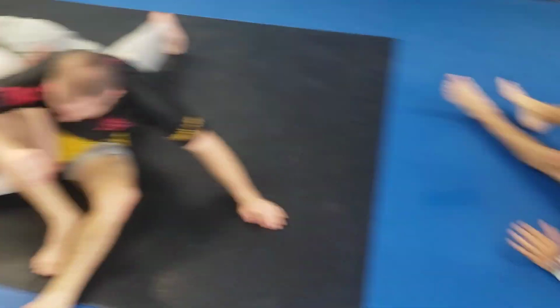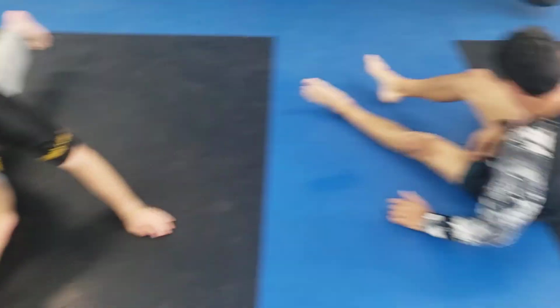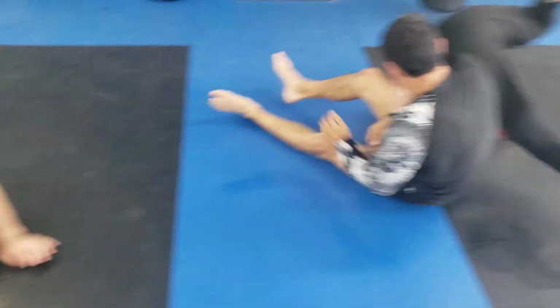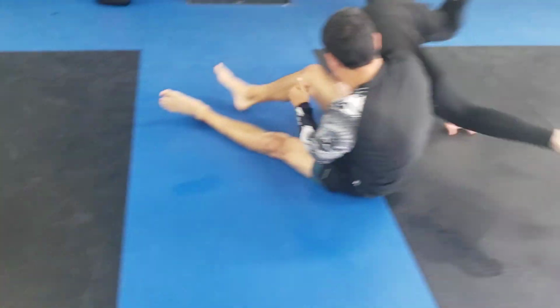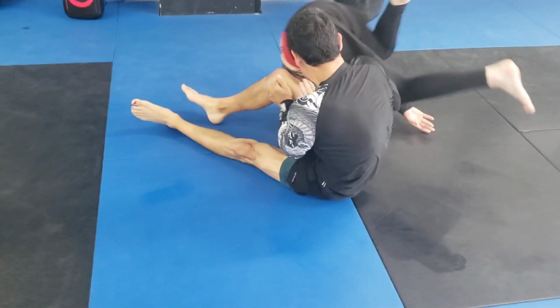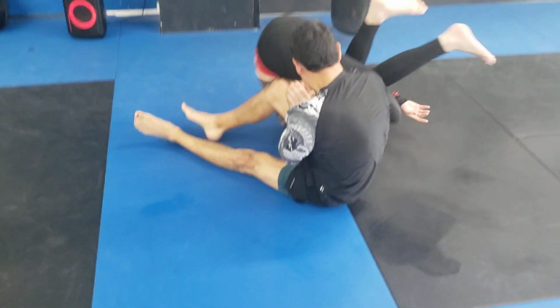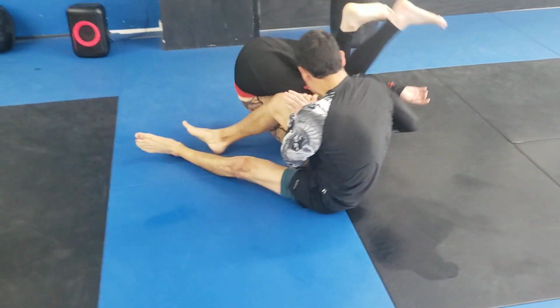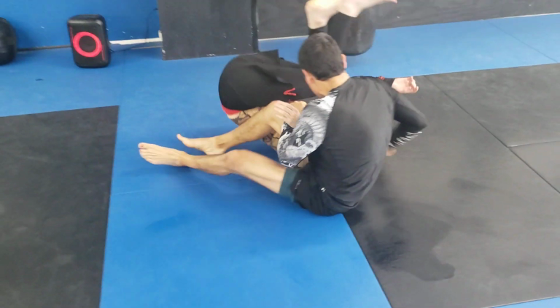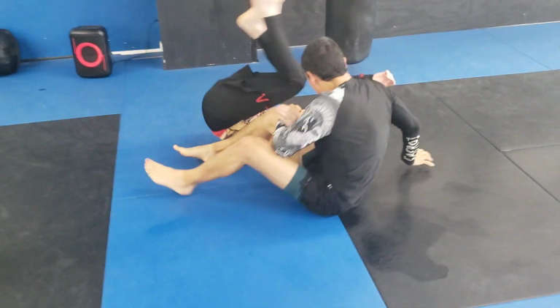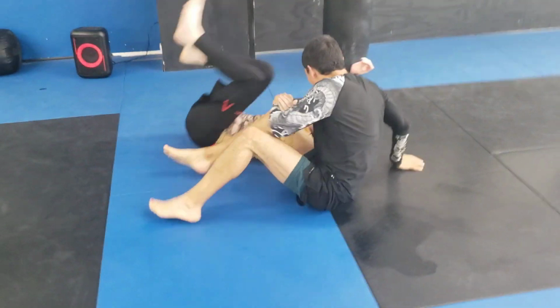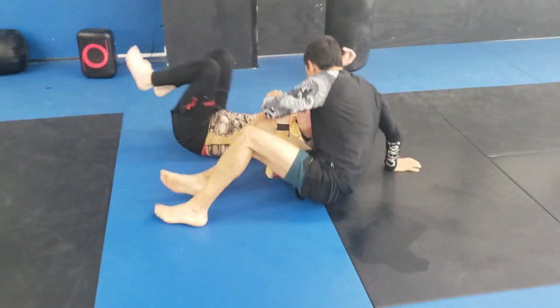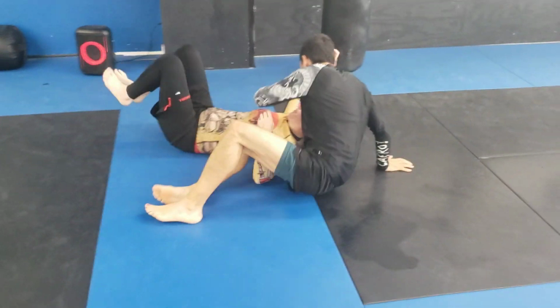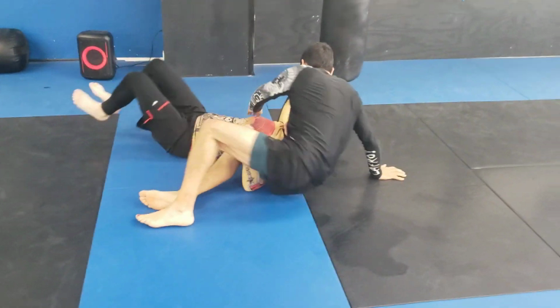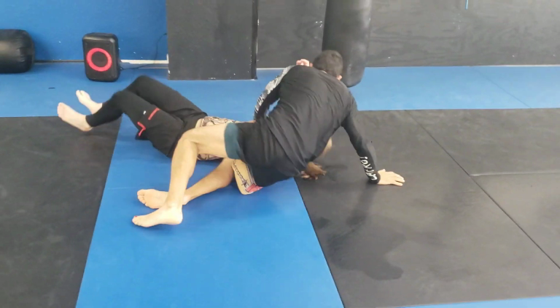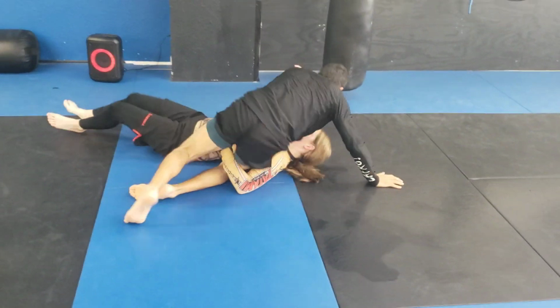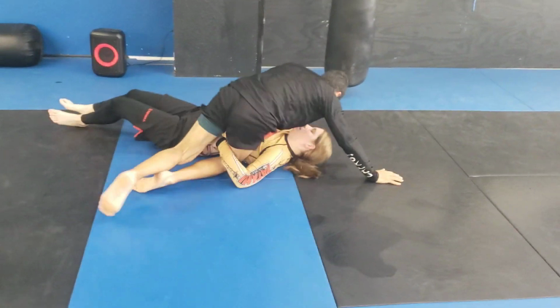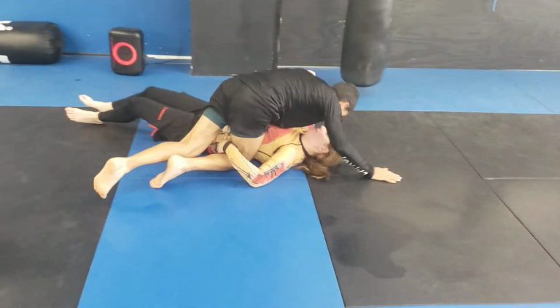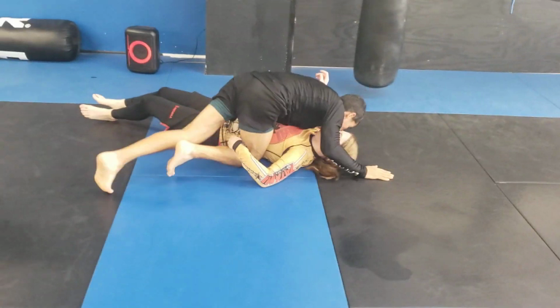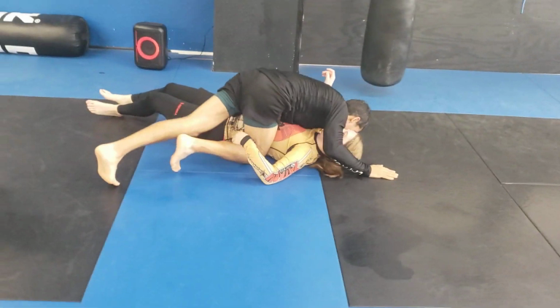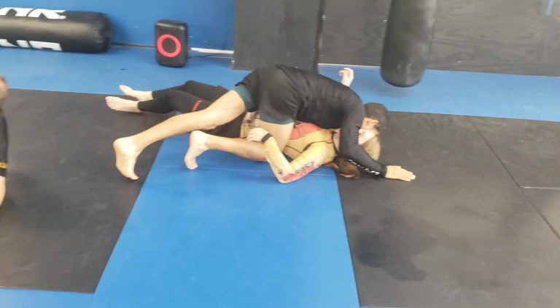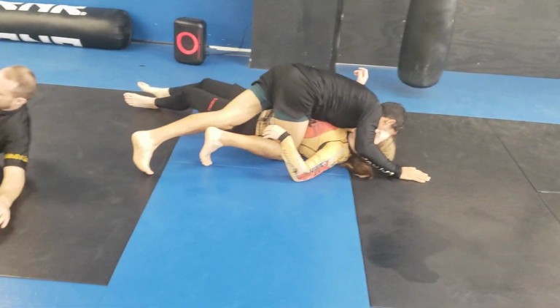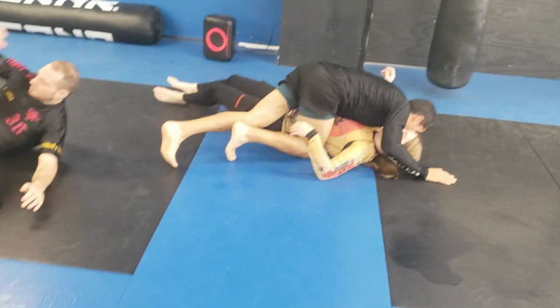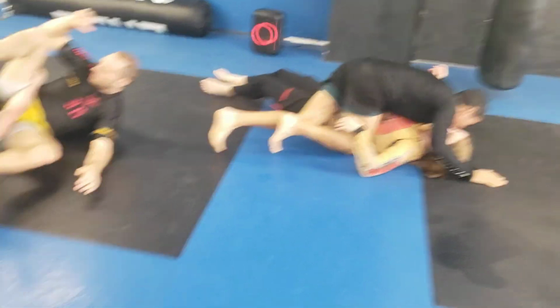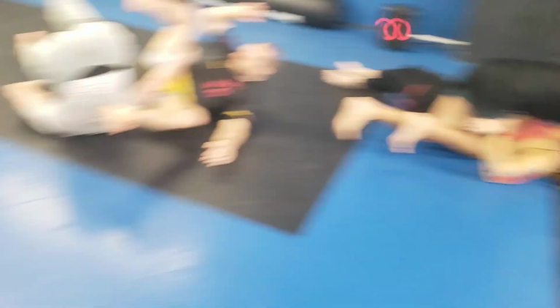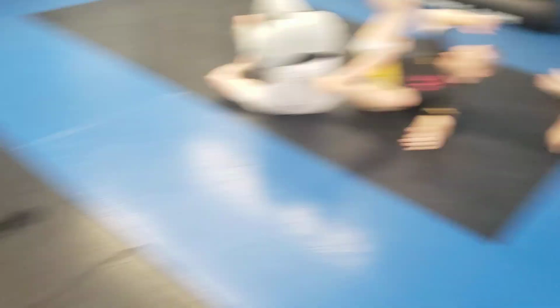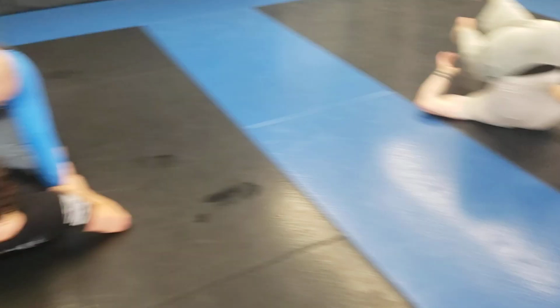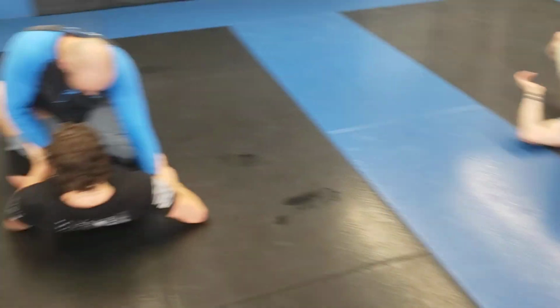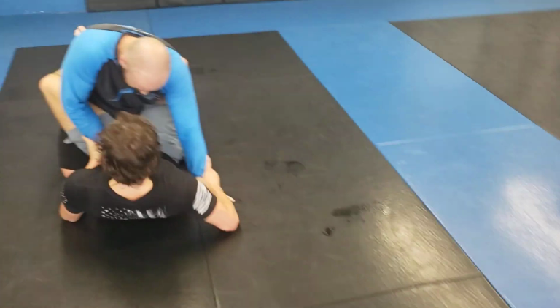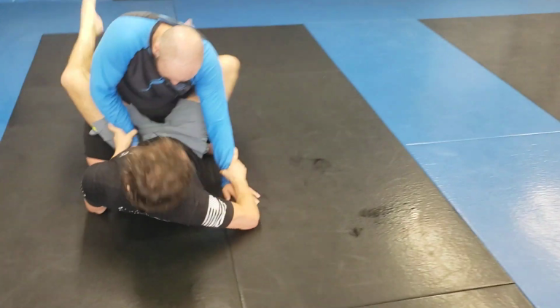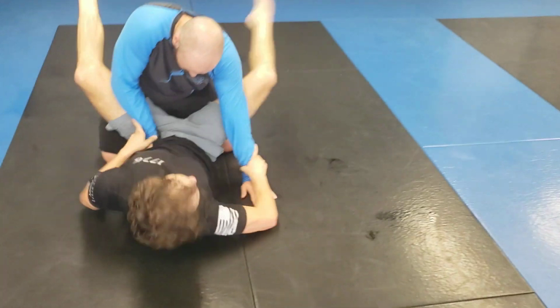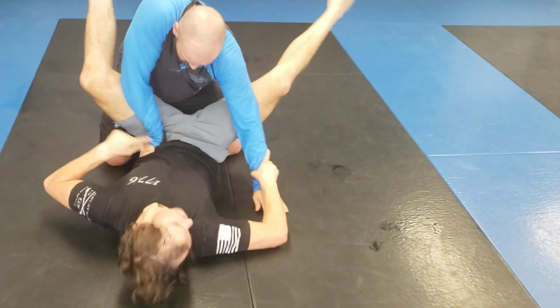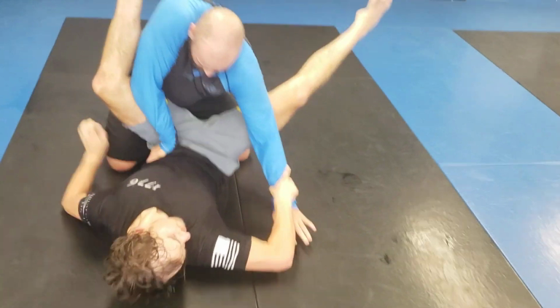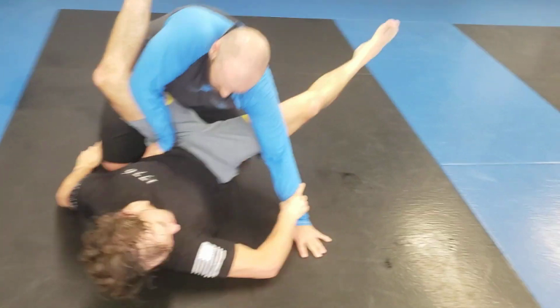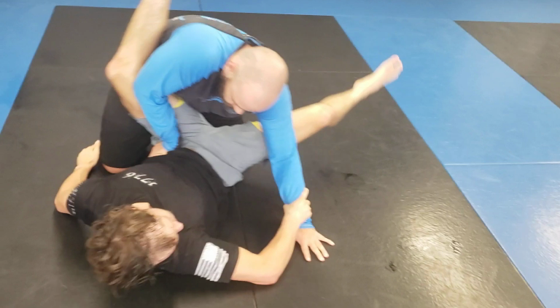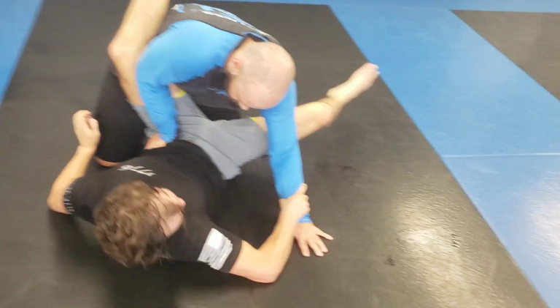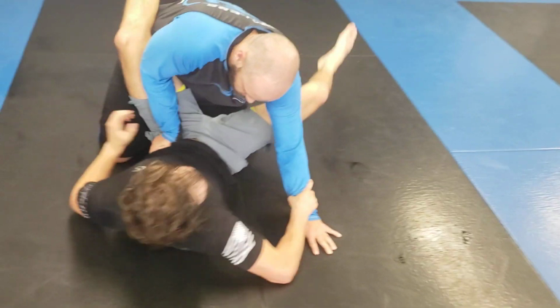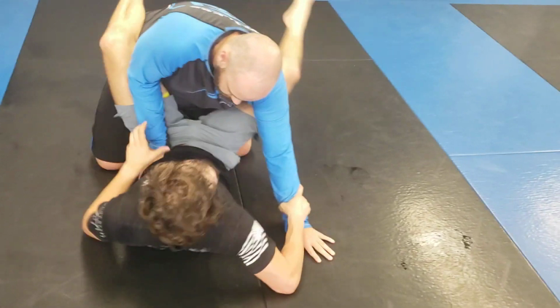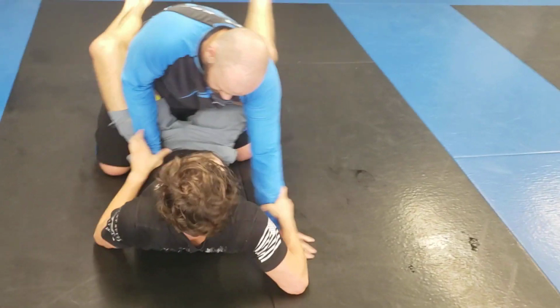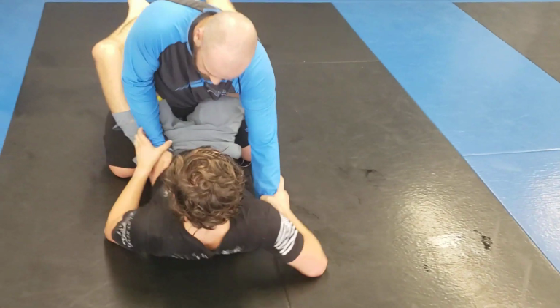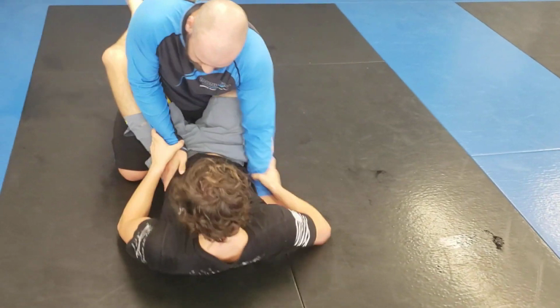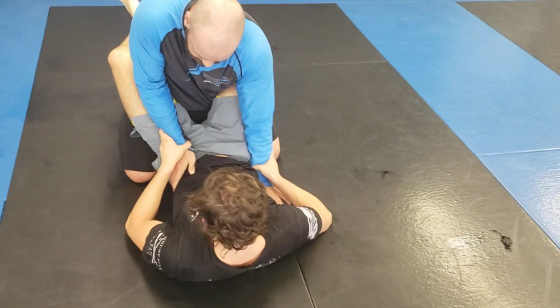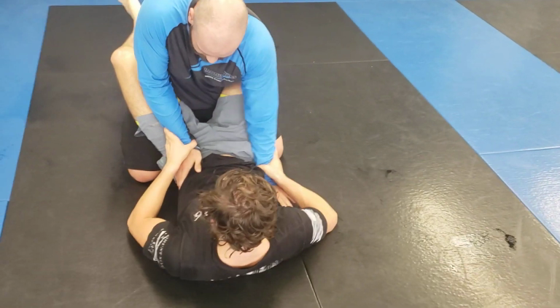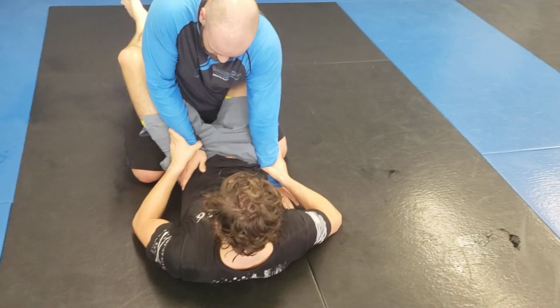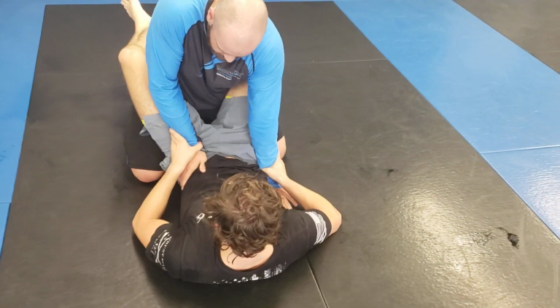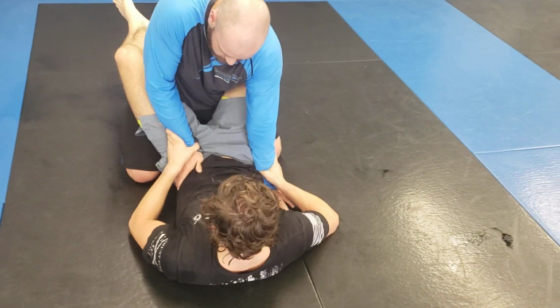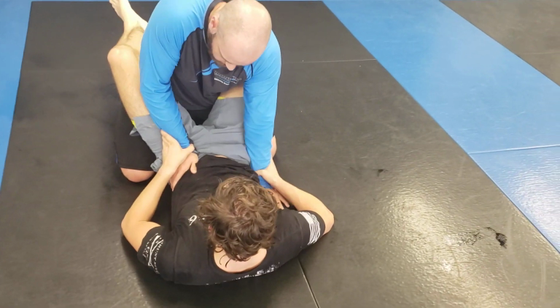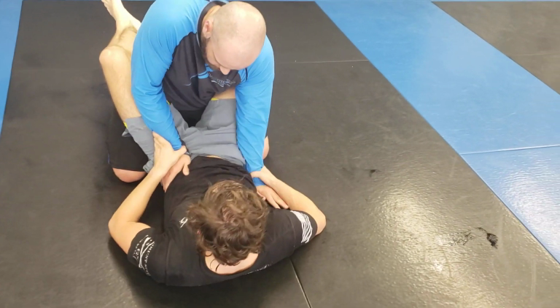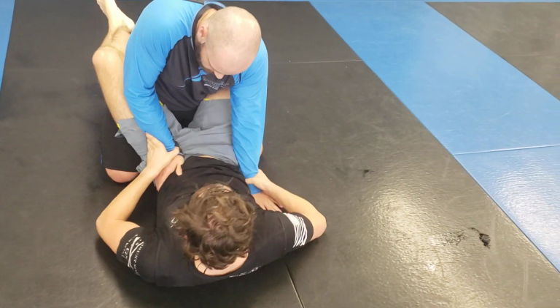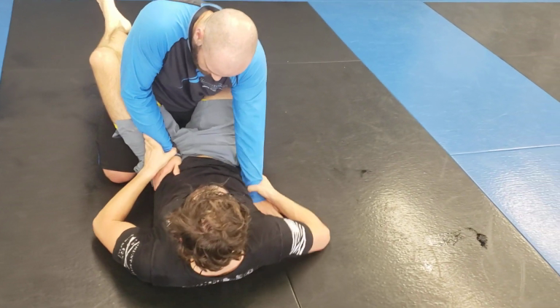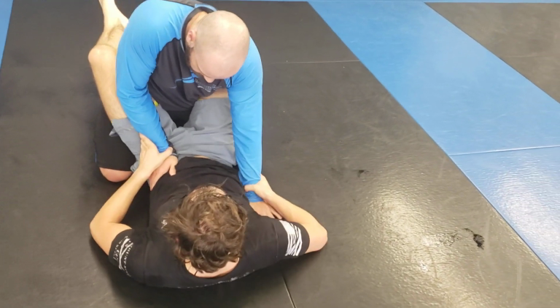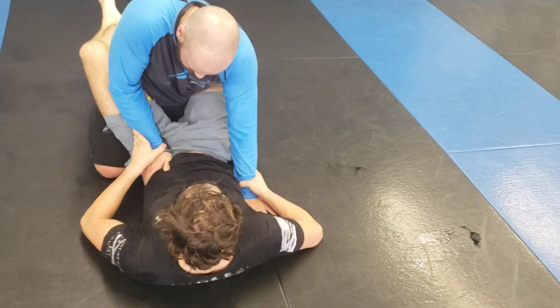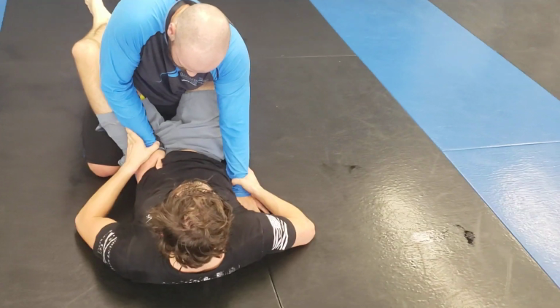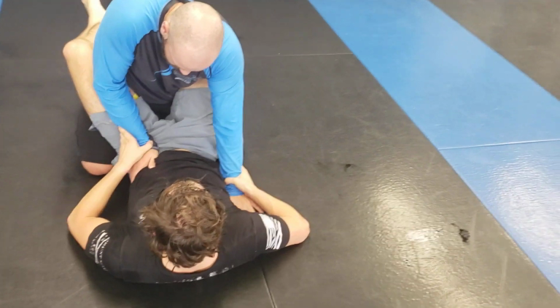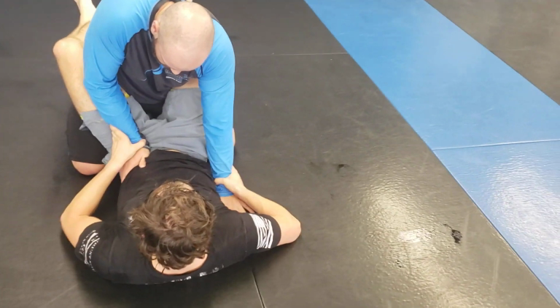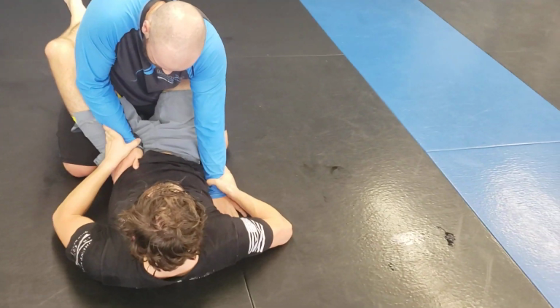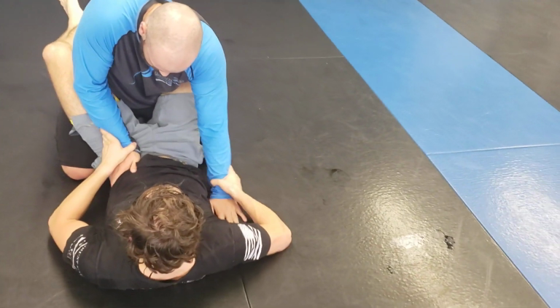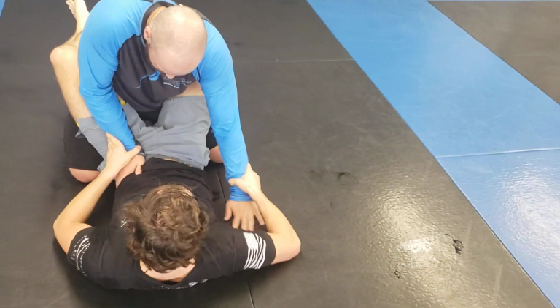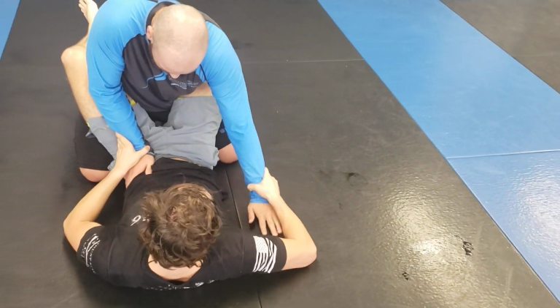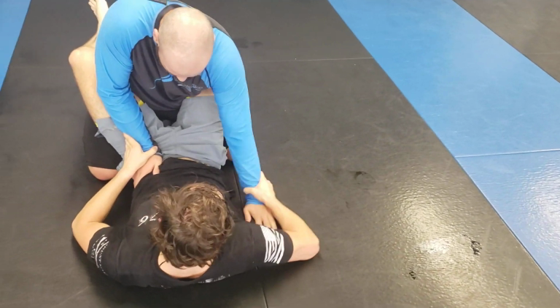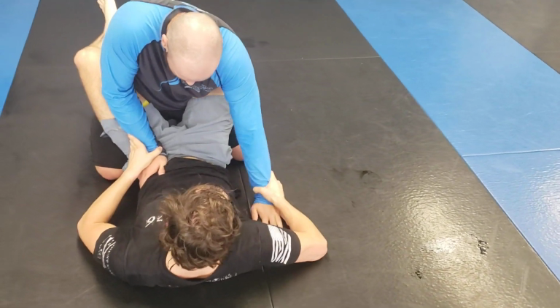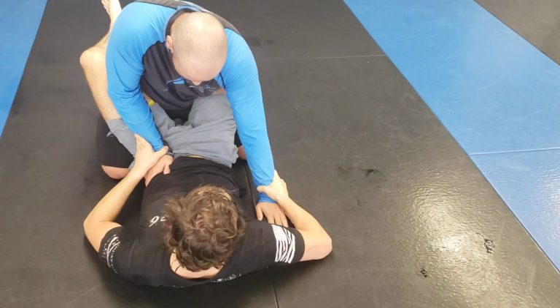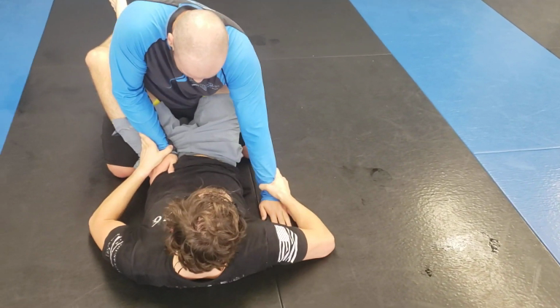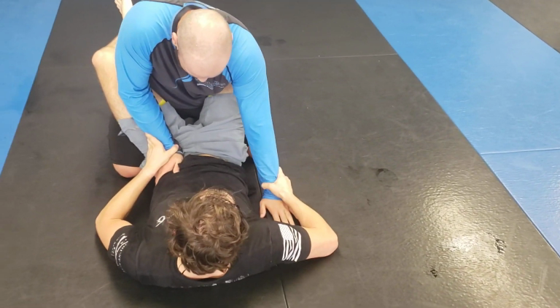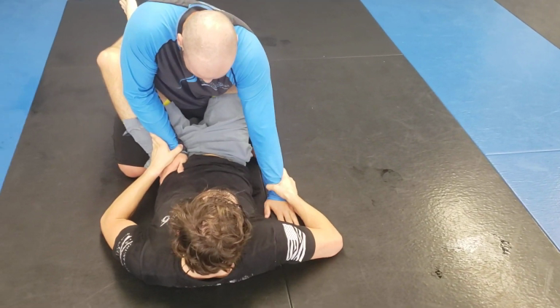Don't put that hand on the ground. I know you want to, but no. Which way are your legs going to throw? Which hand's on the ground? Throw your legs away from that hand.